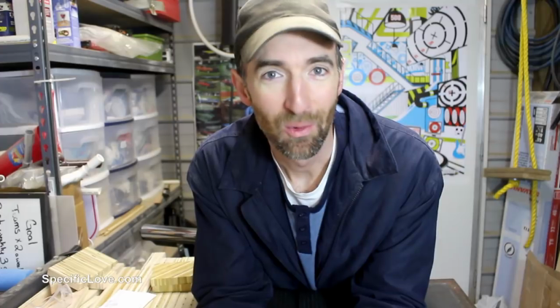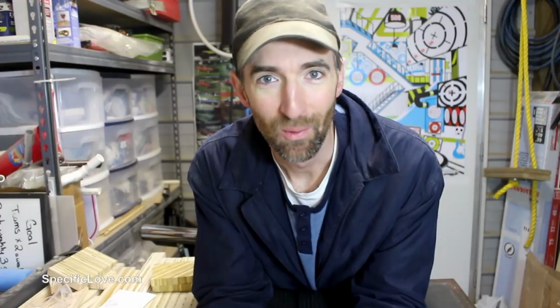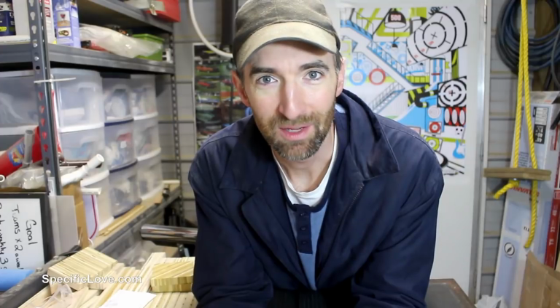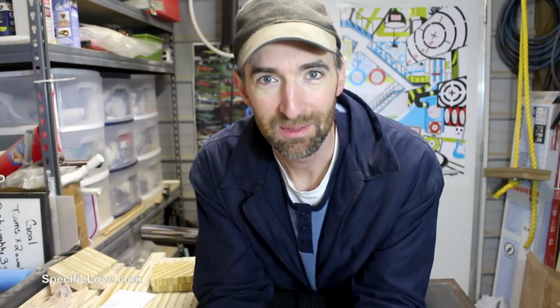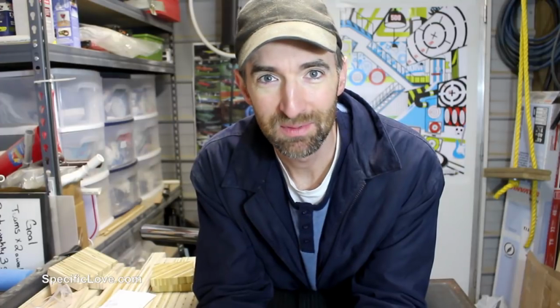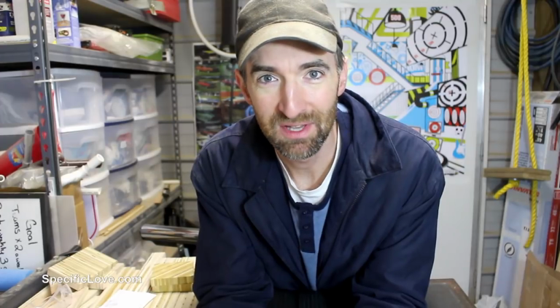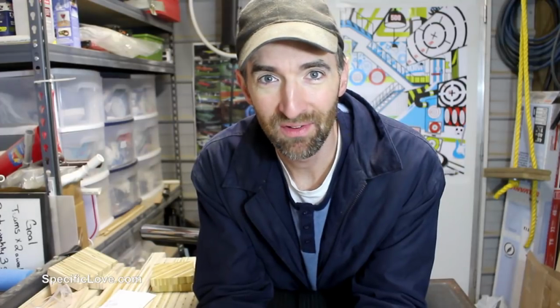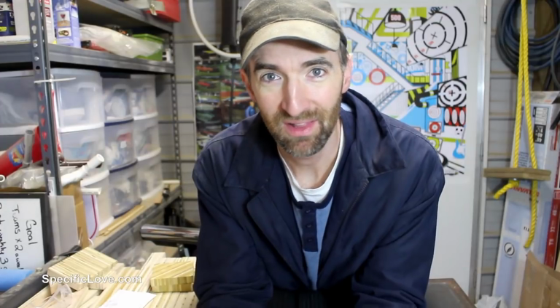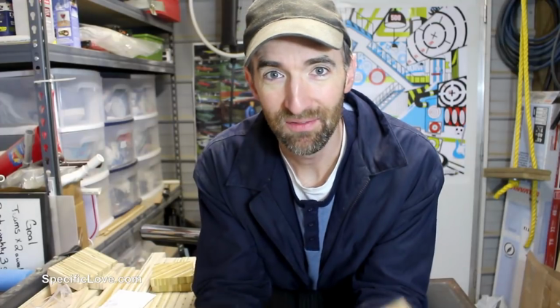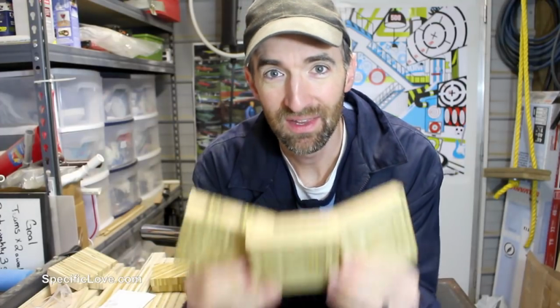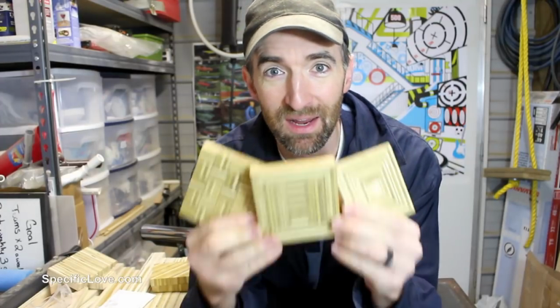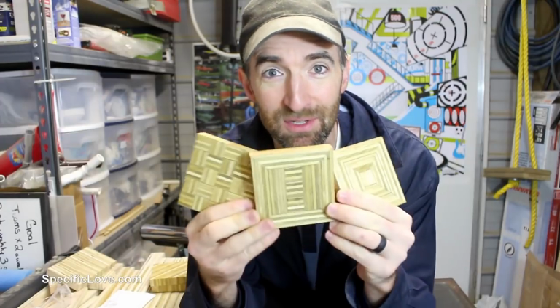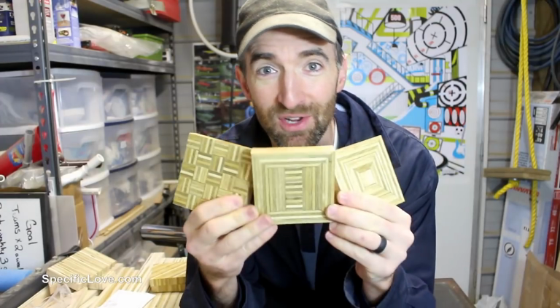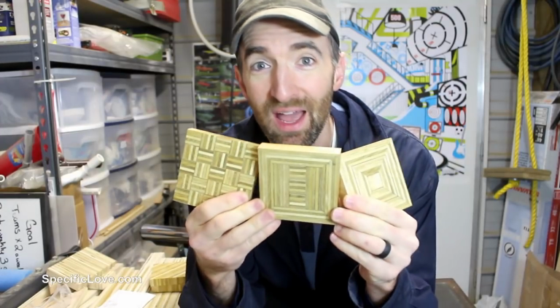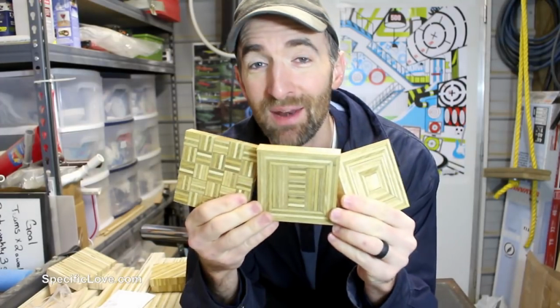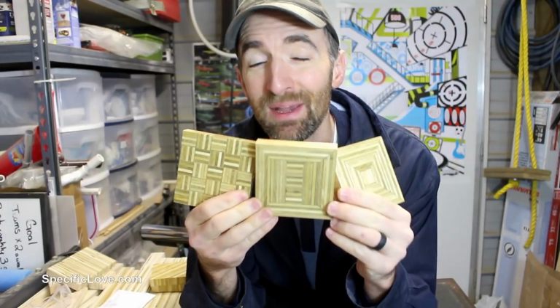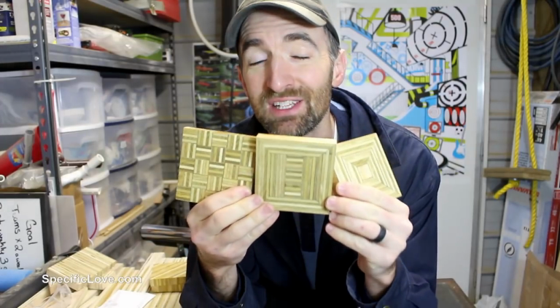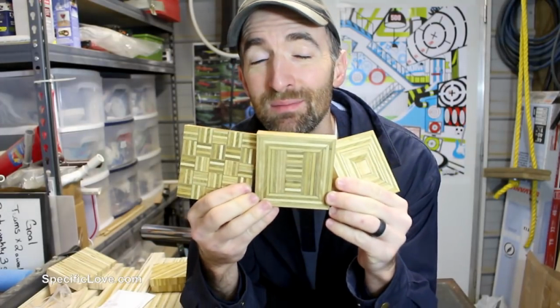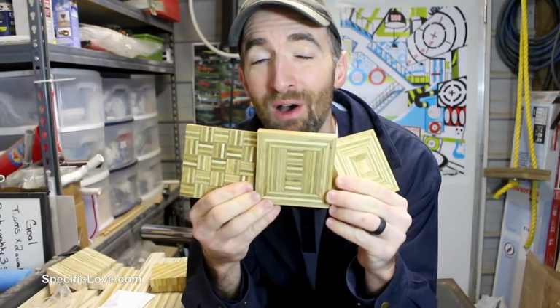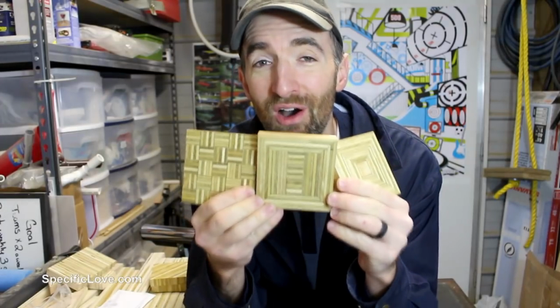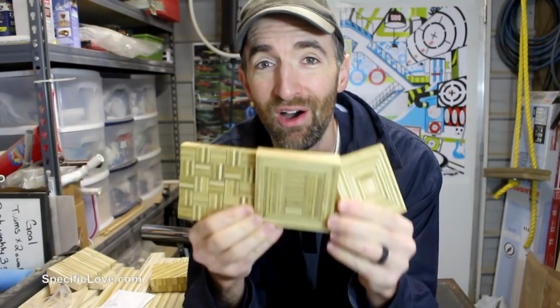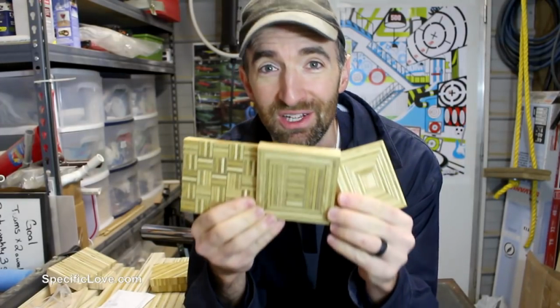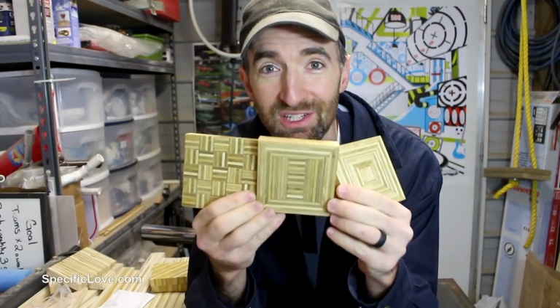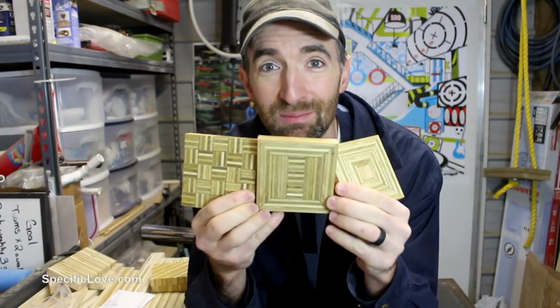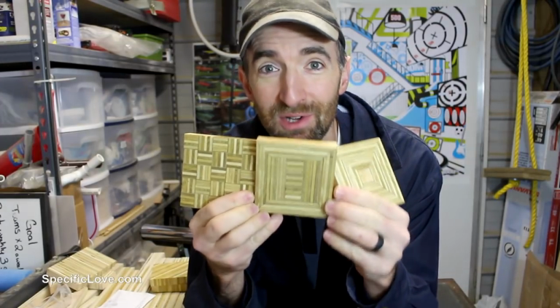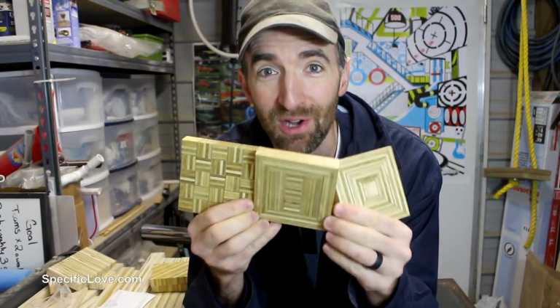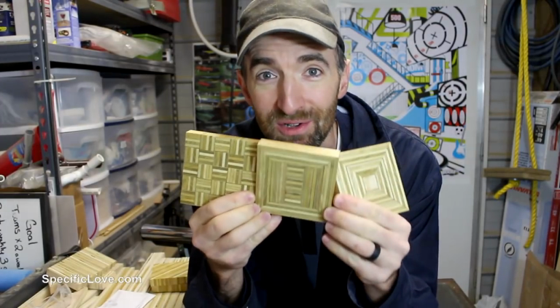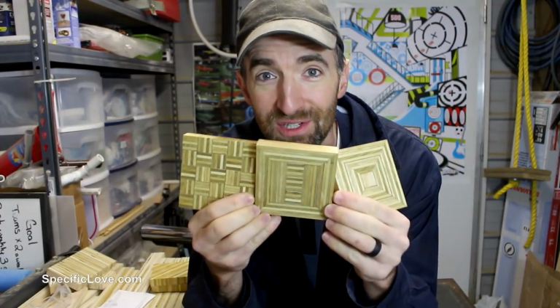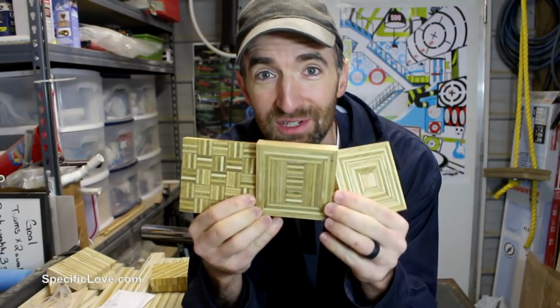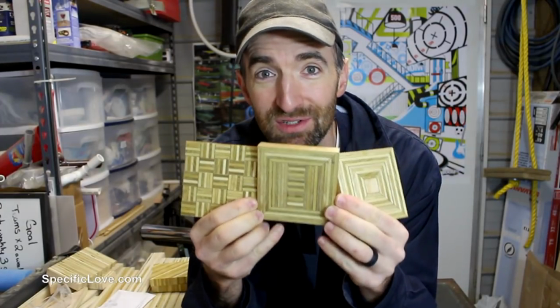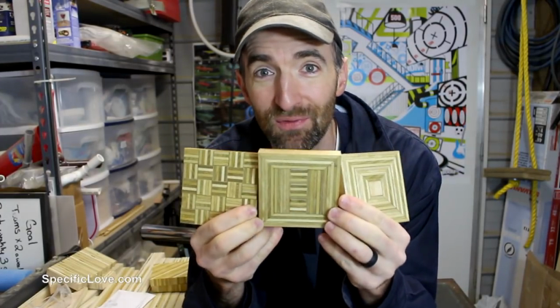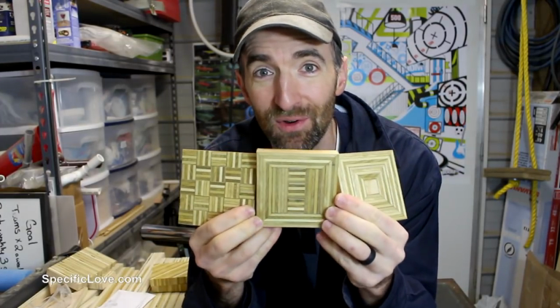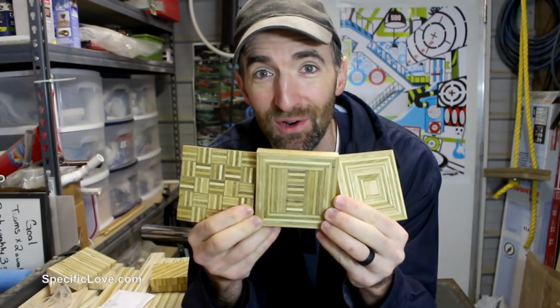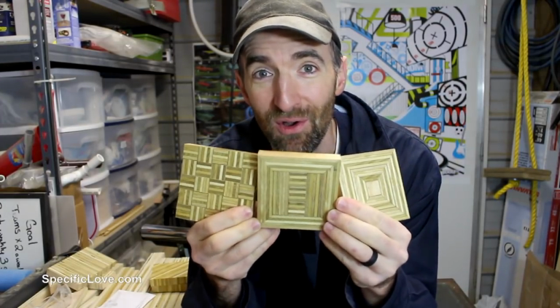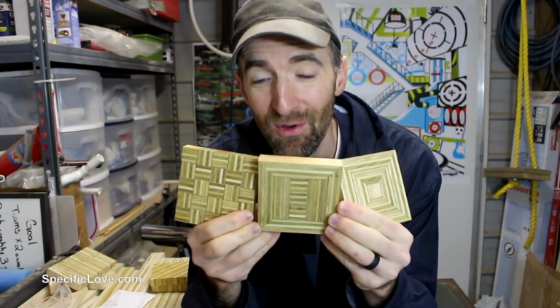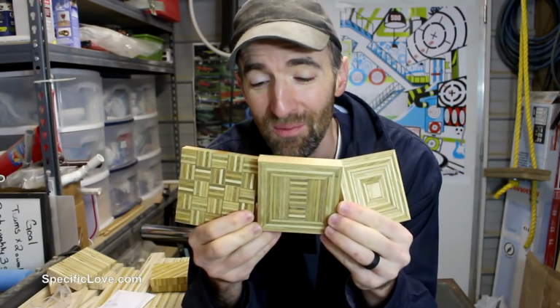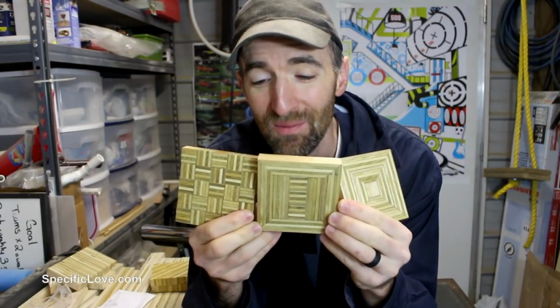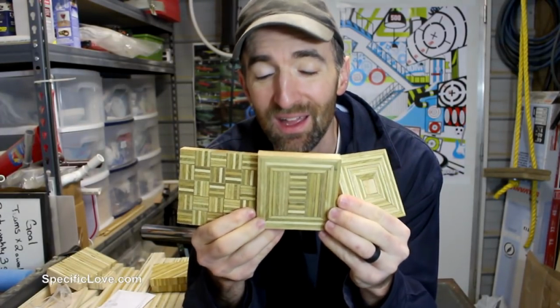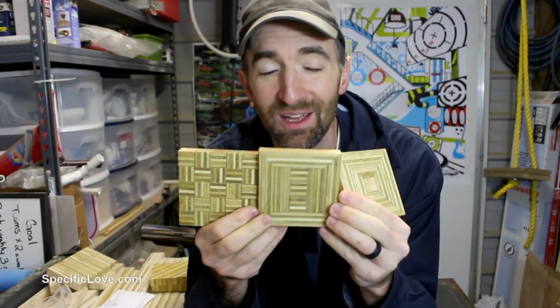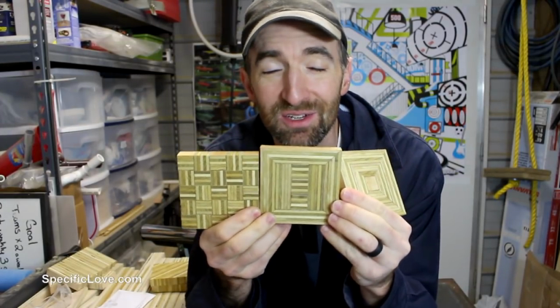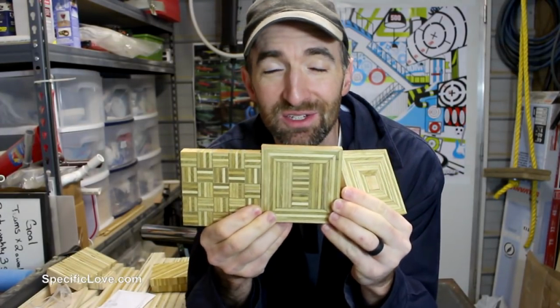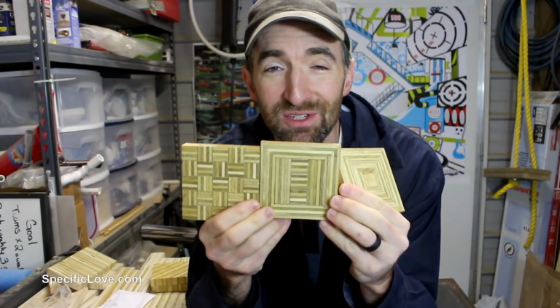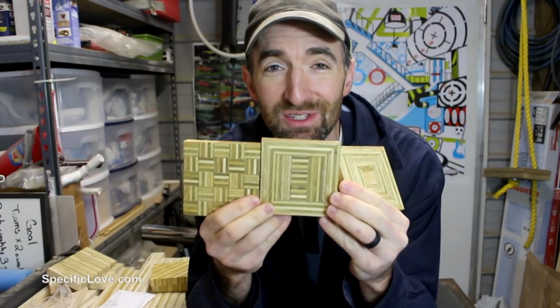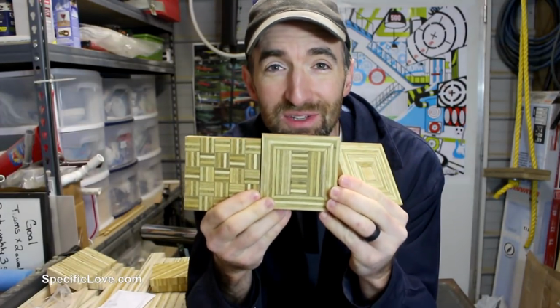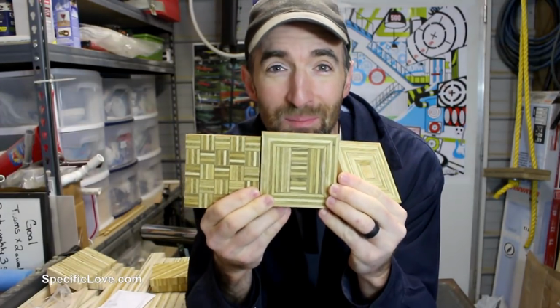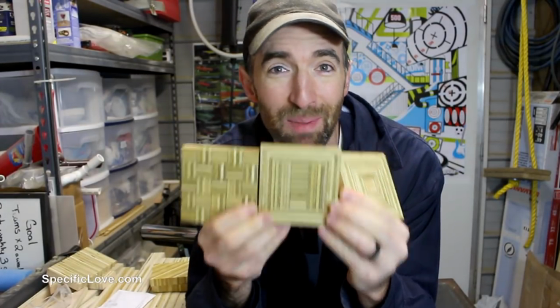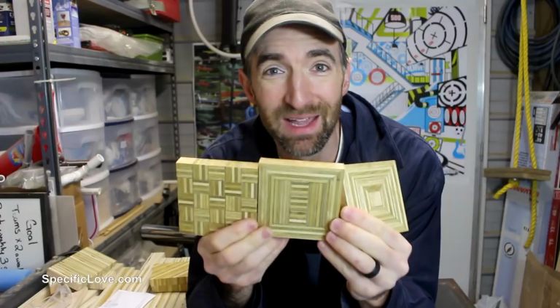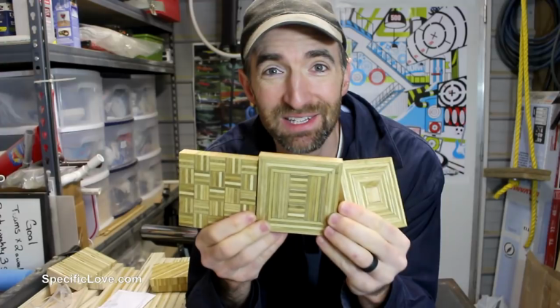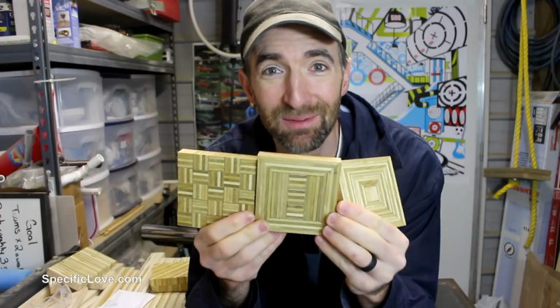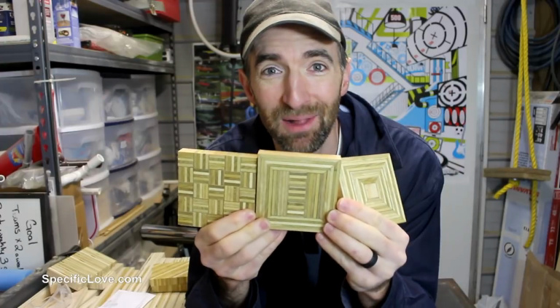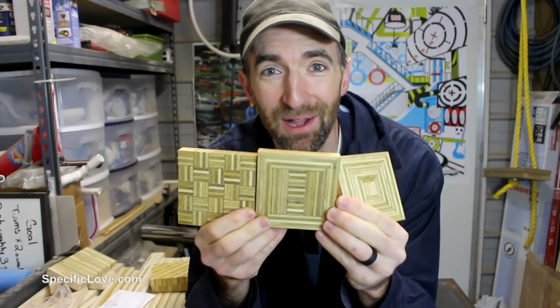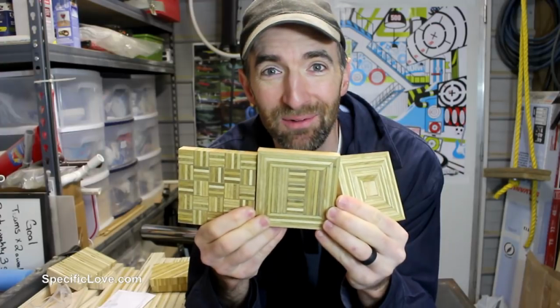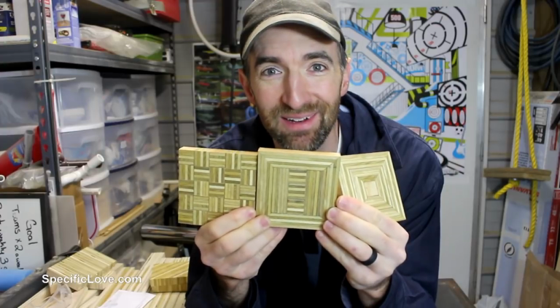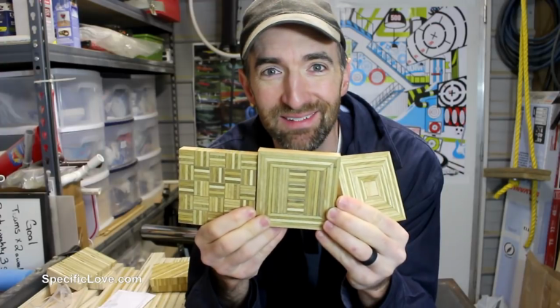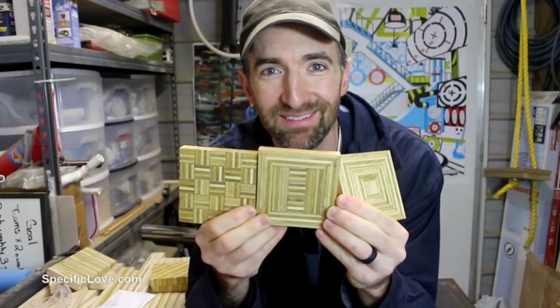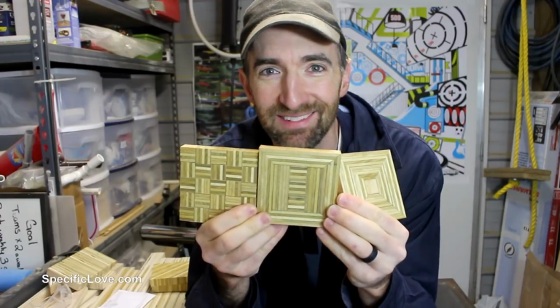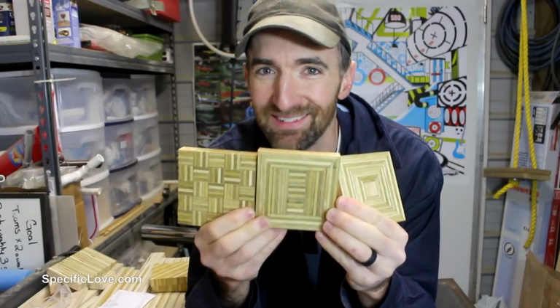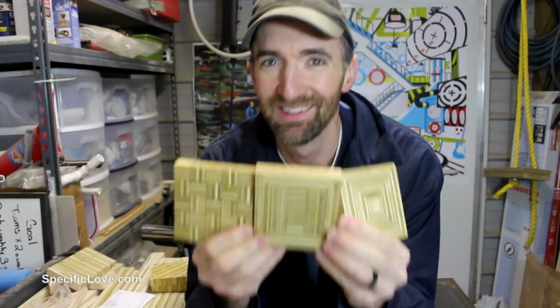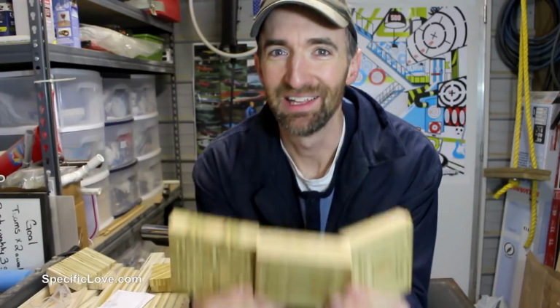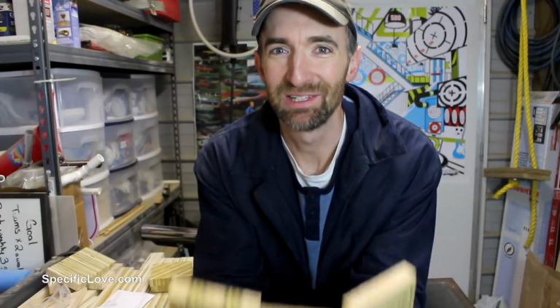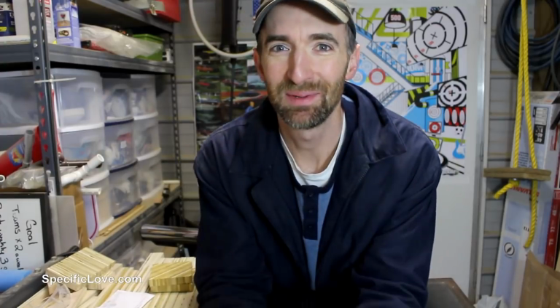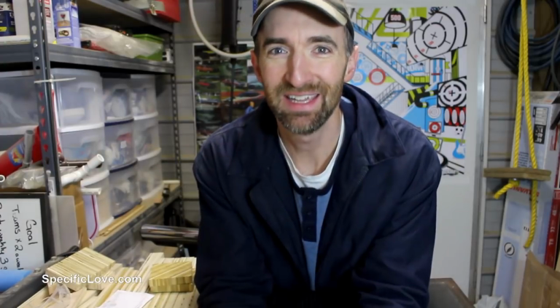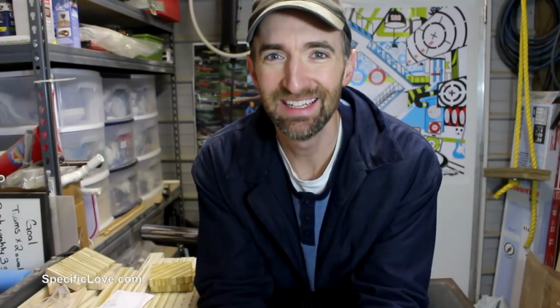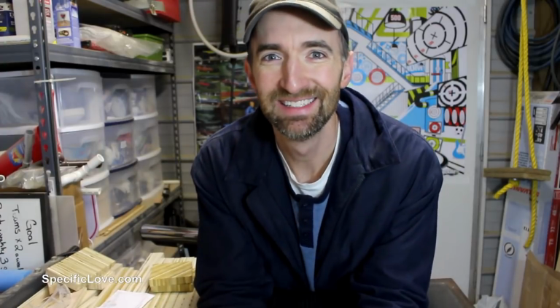Welcome to Pacific Love. Today I'm going to show you how to make some awesome coasters for your home just using some basic plywood. Let's begin.